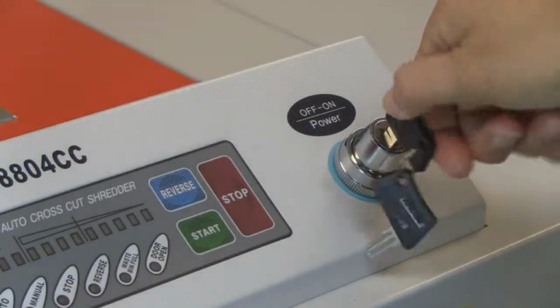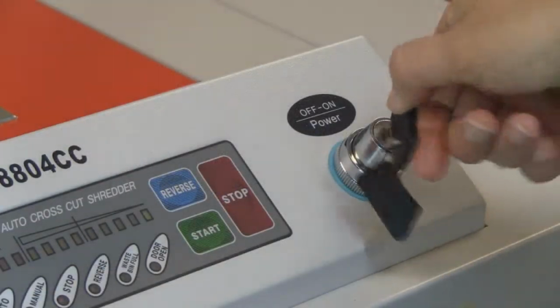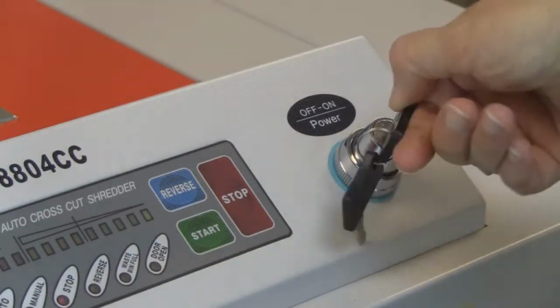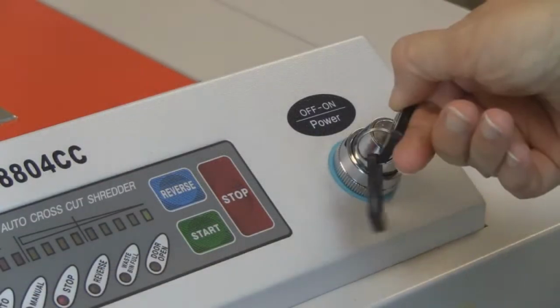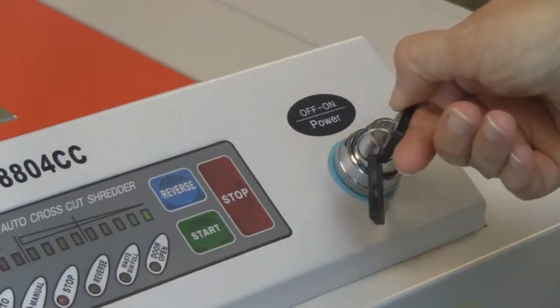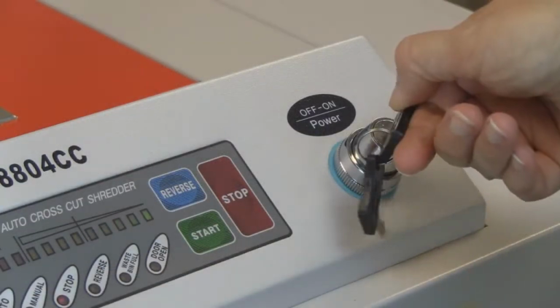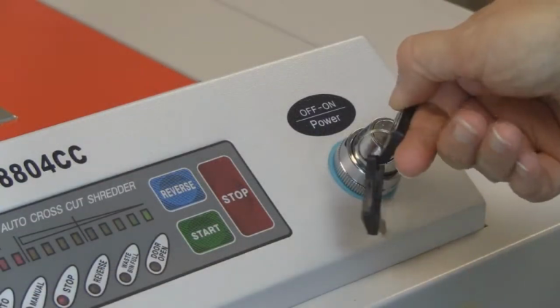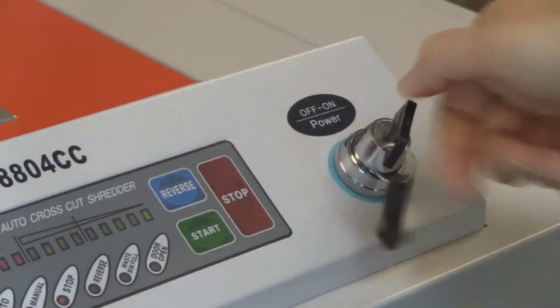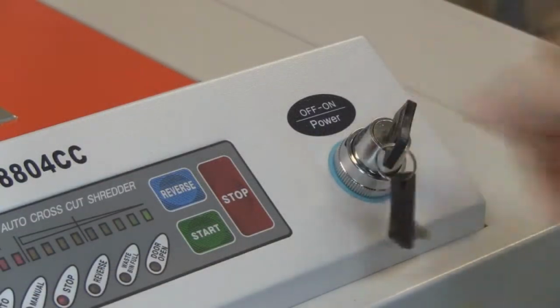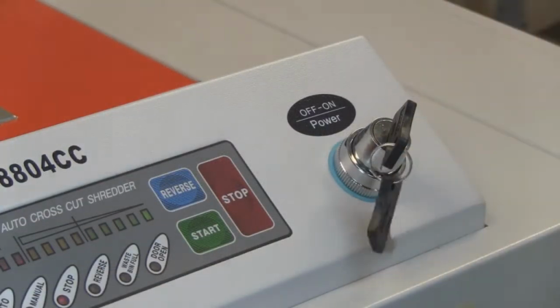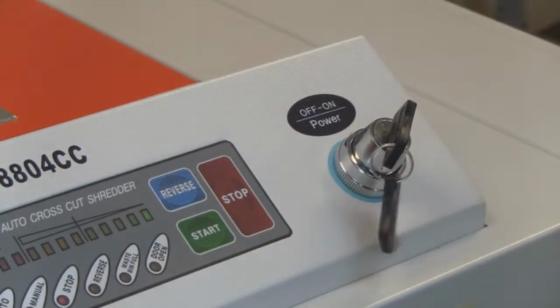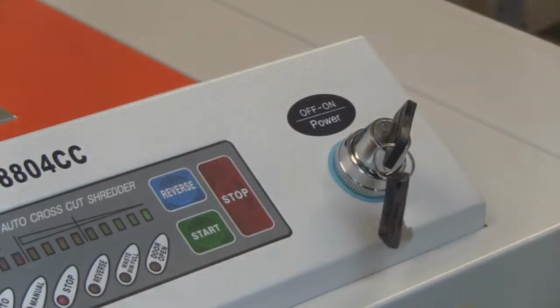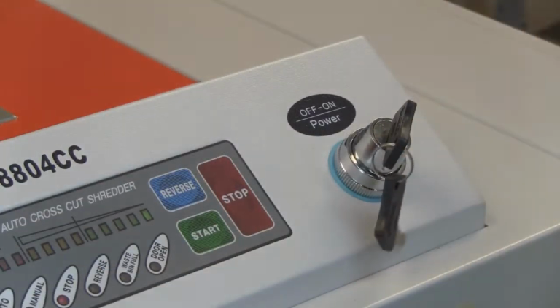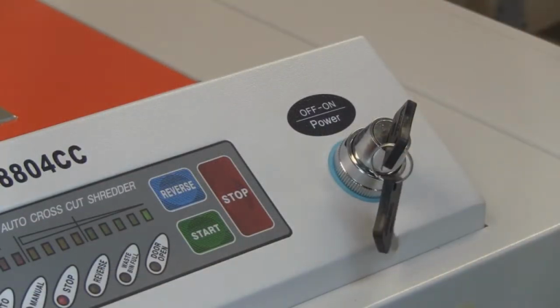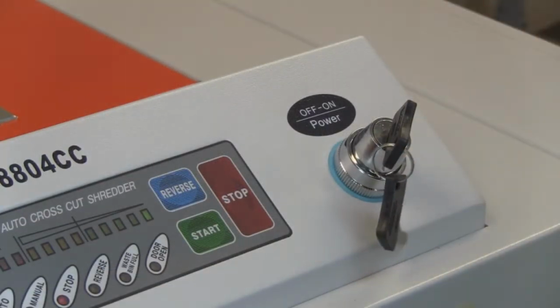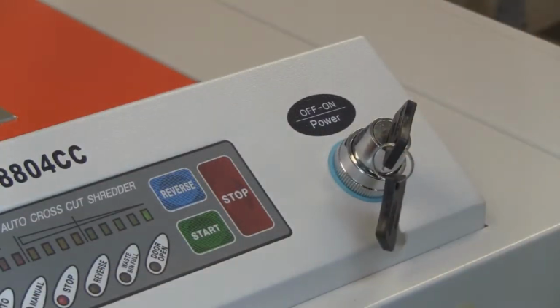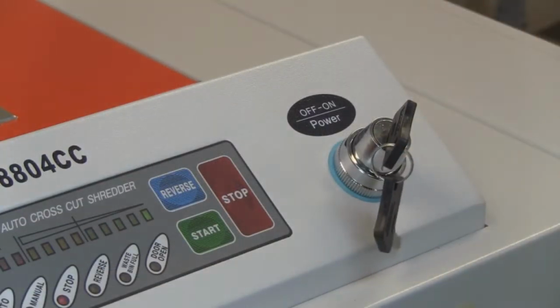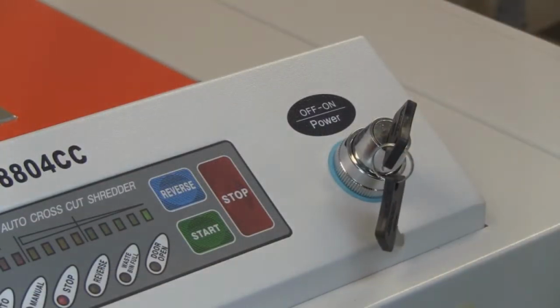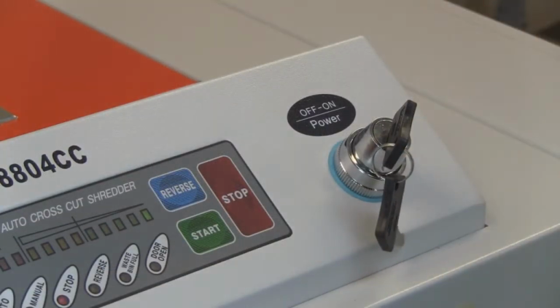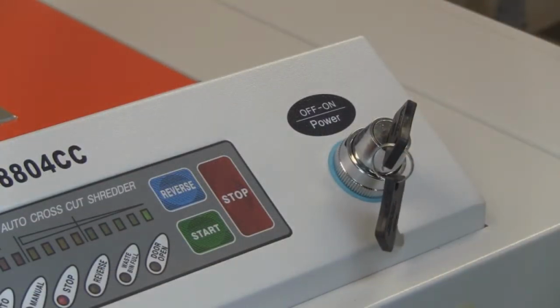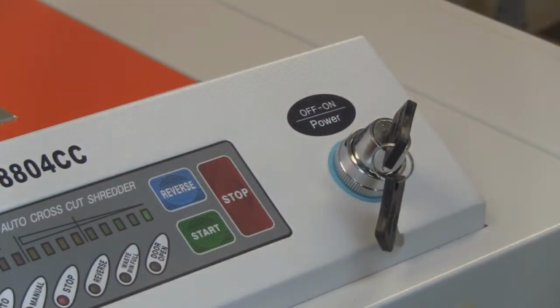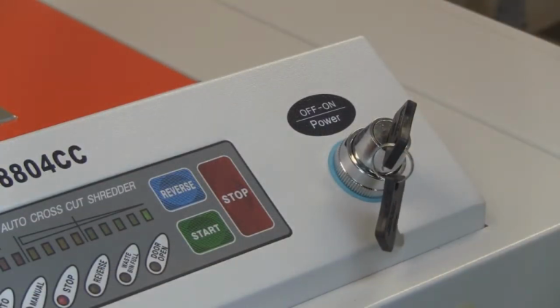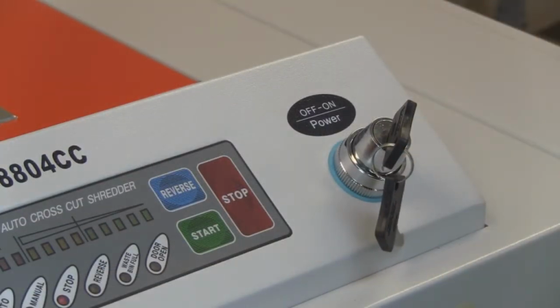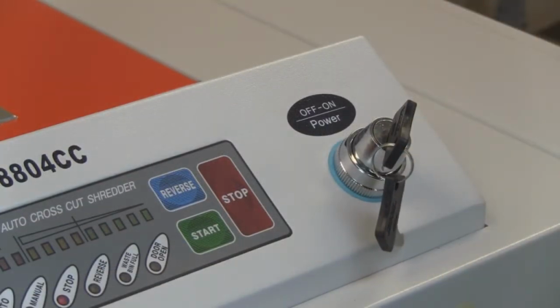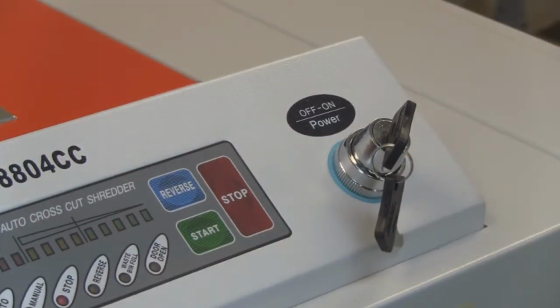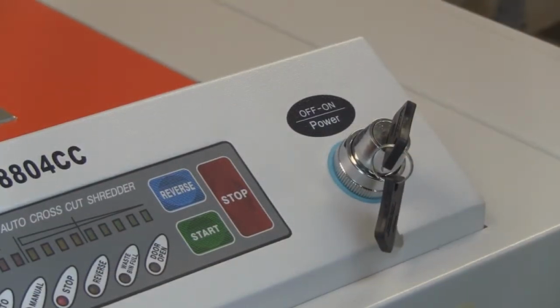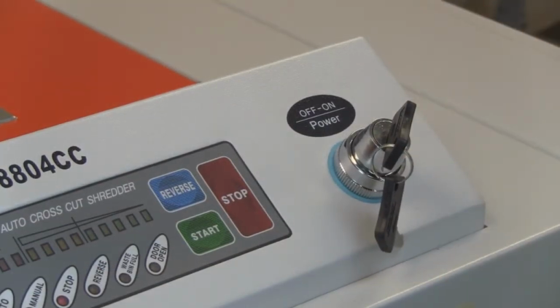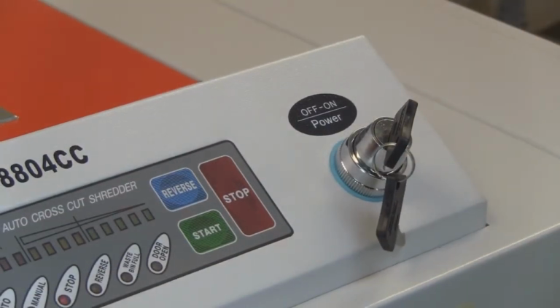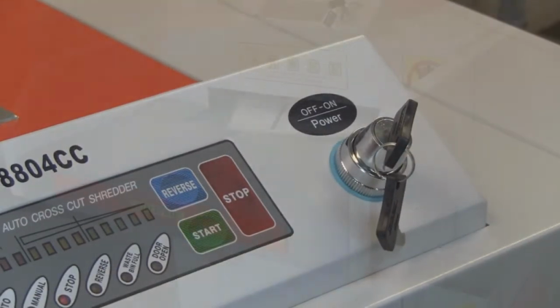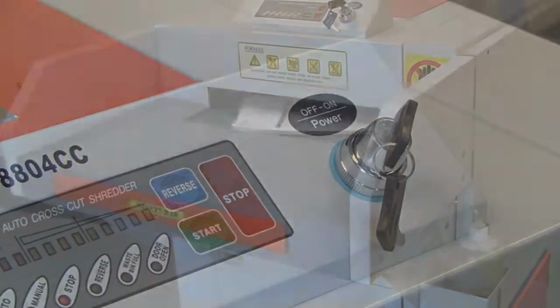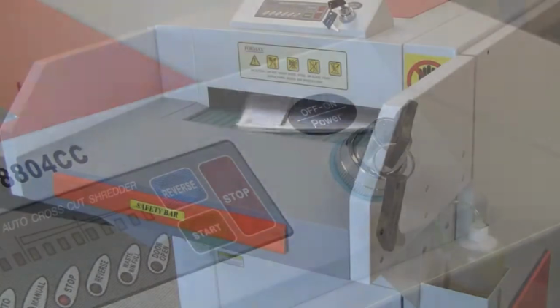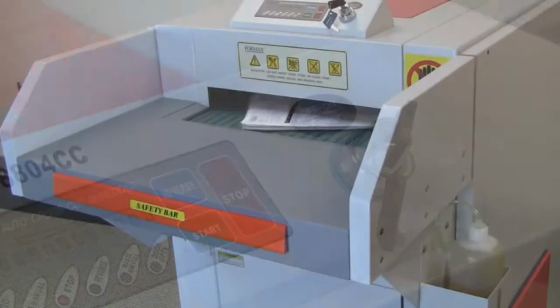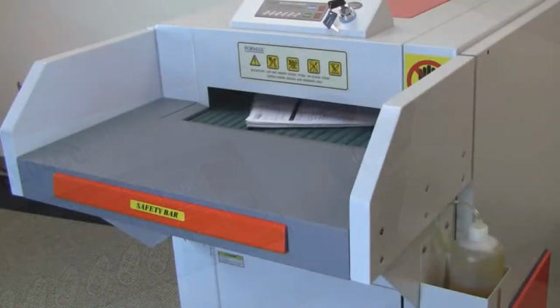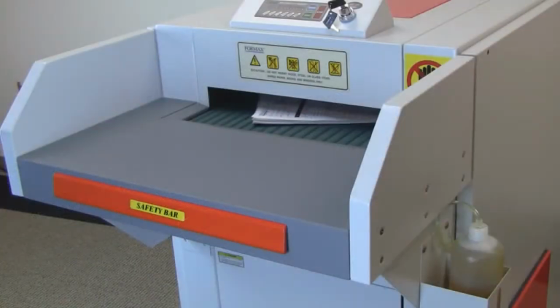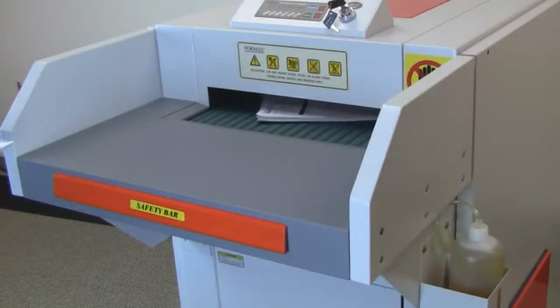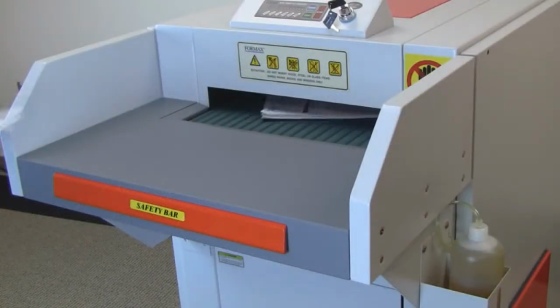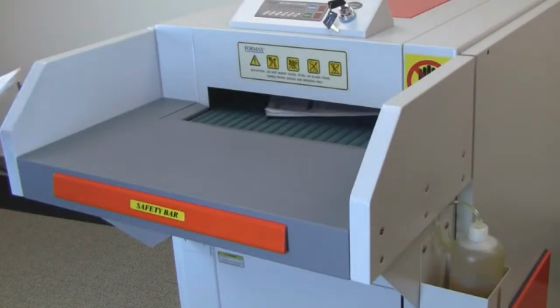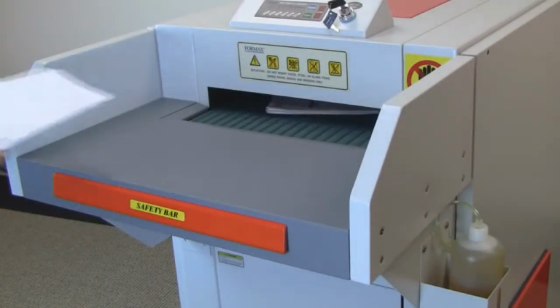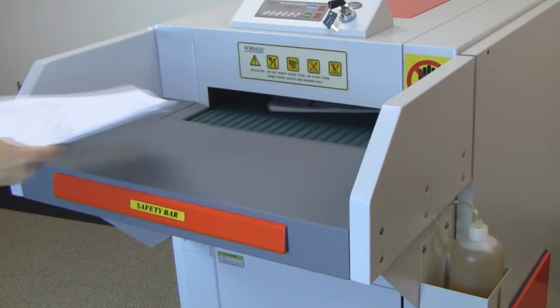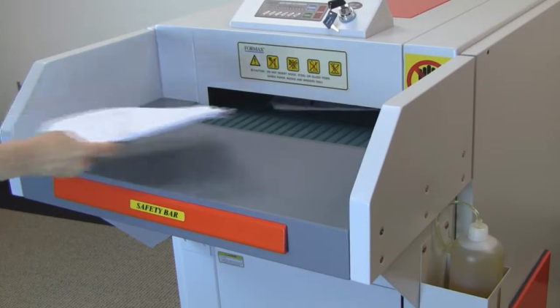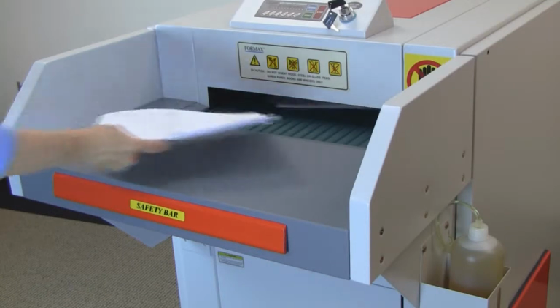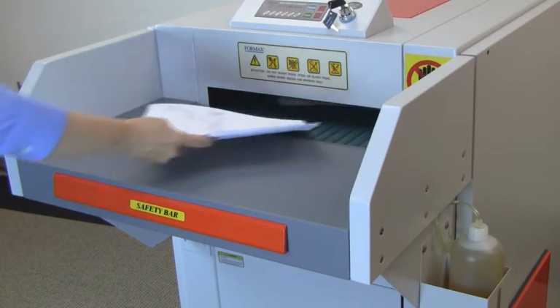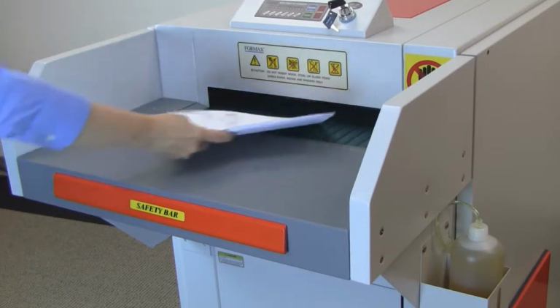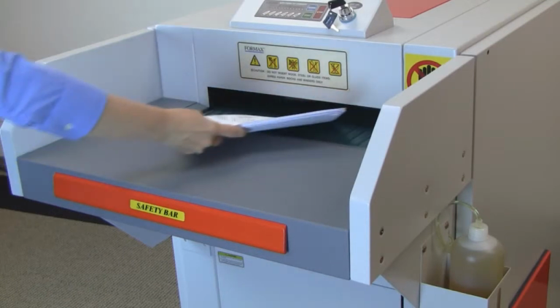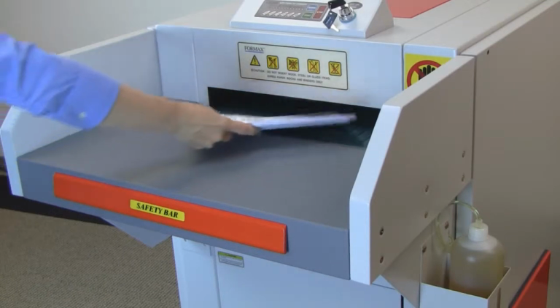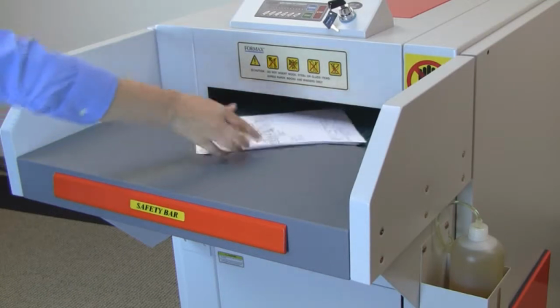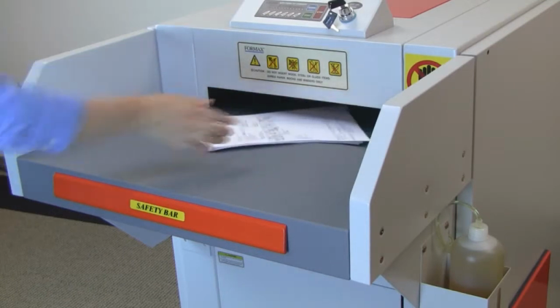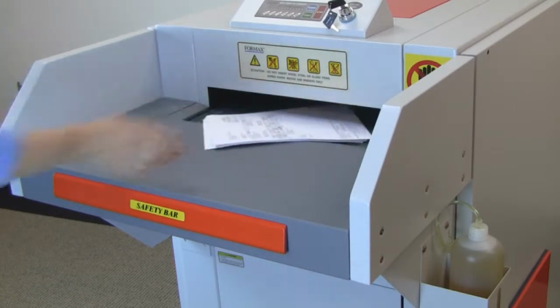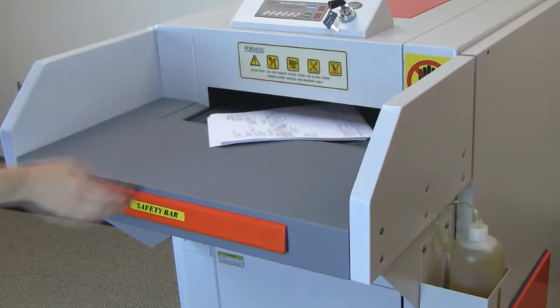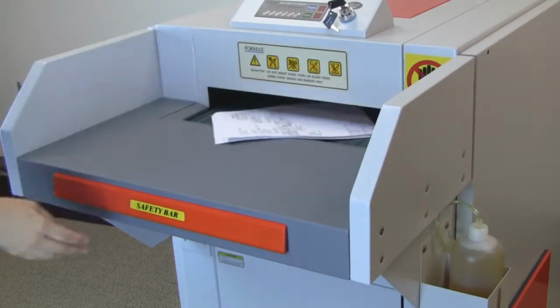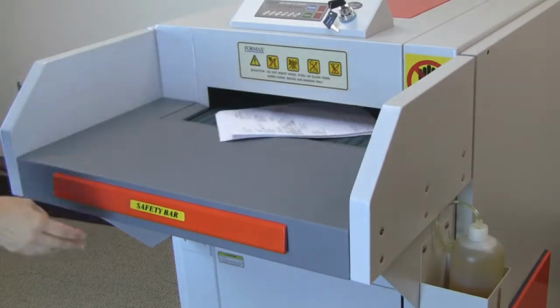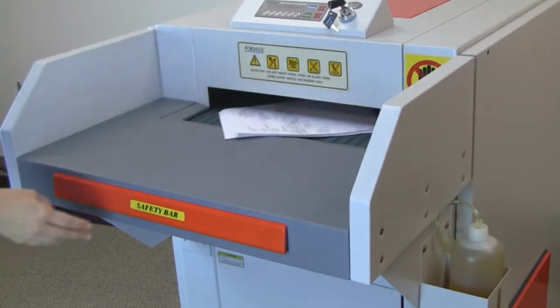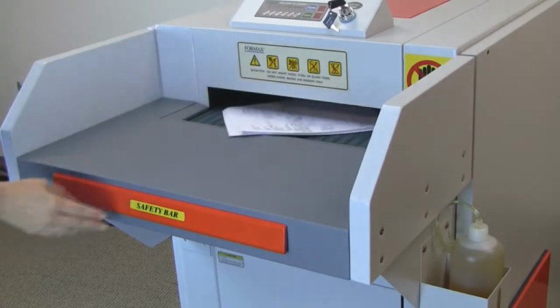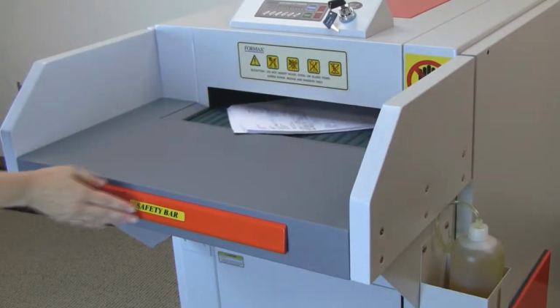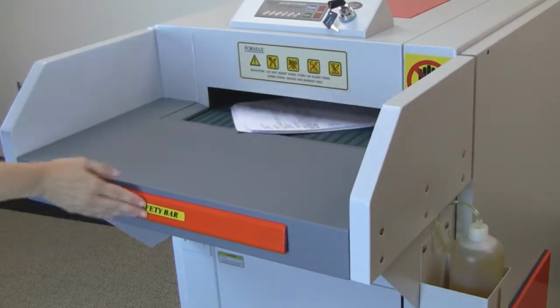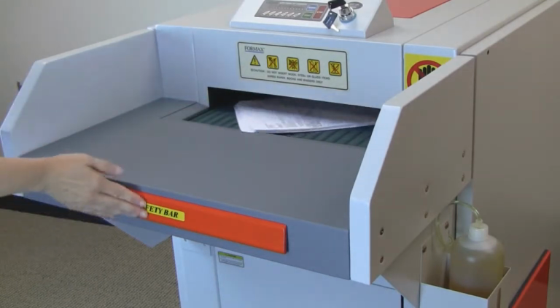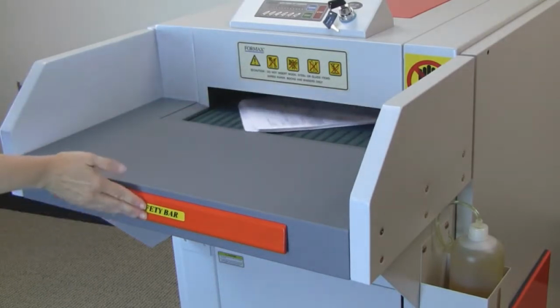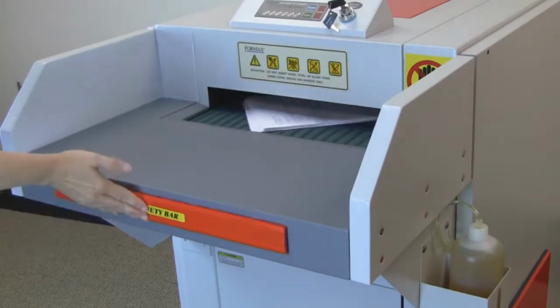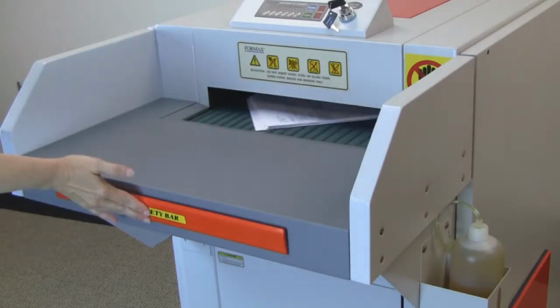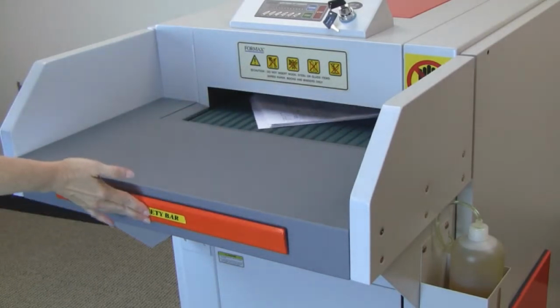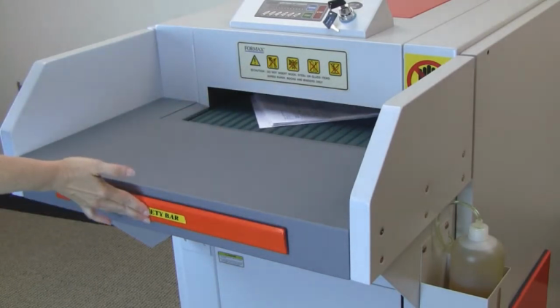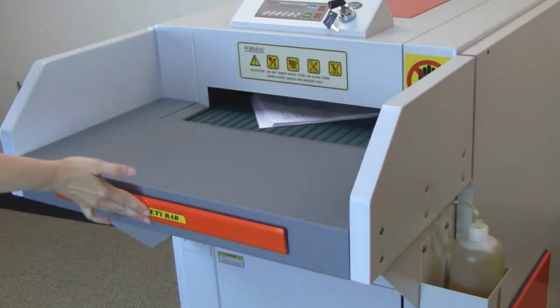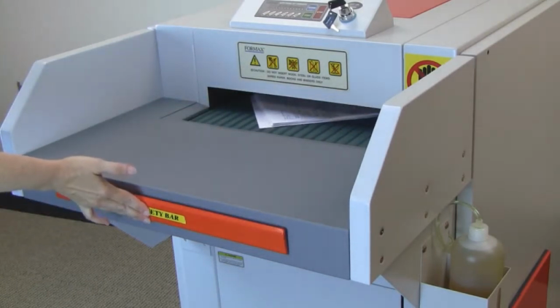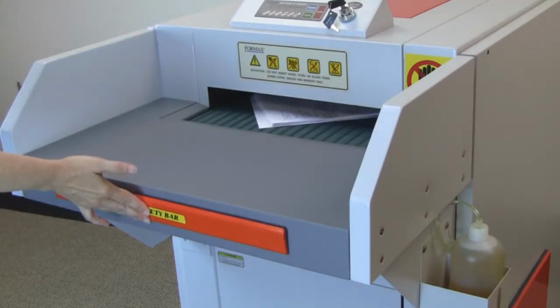A key lock provides operational control of the shredder. The large safety bar is located on the infeed.